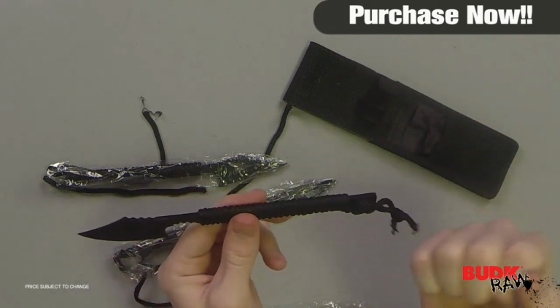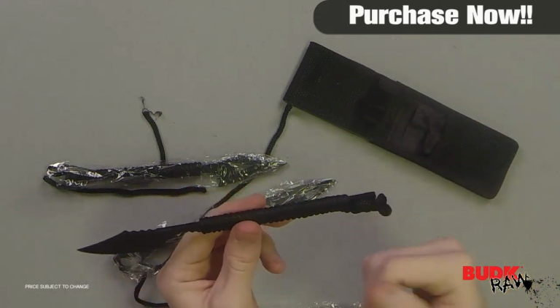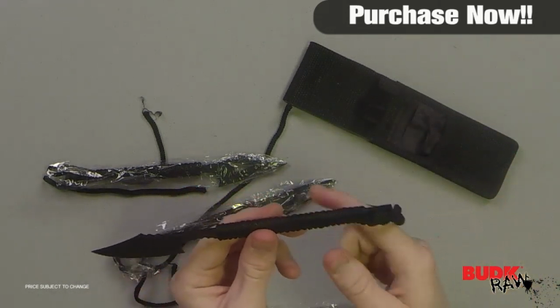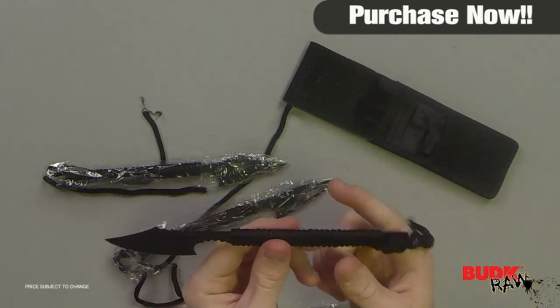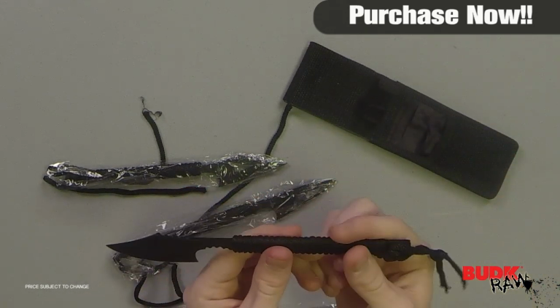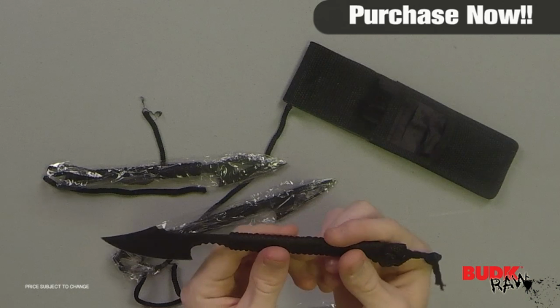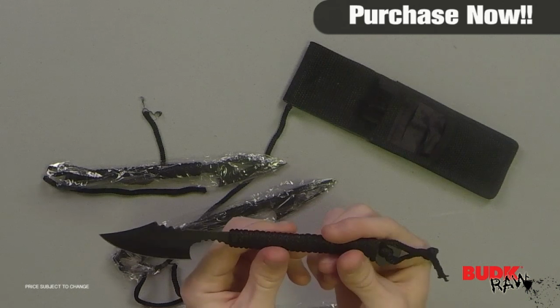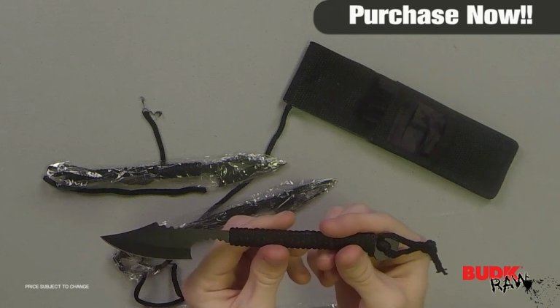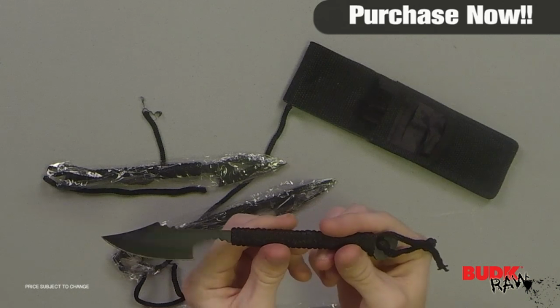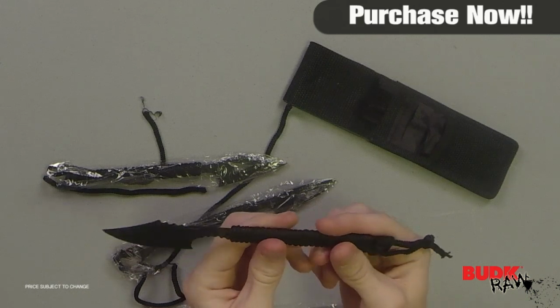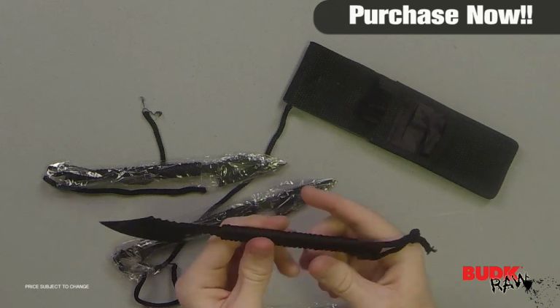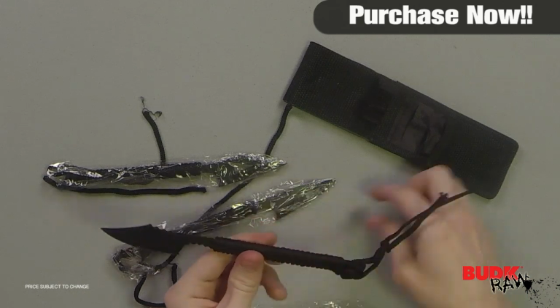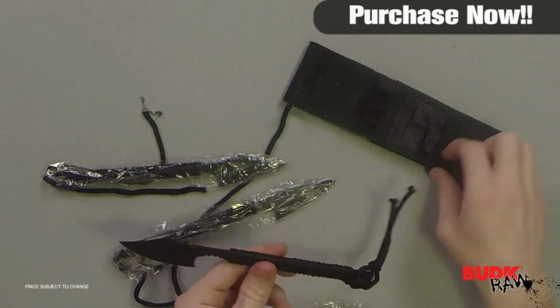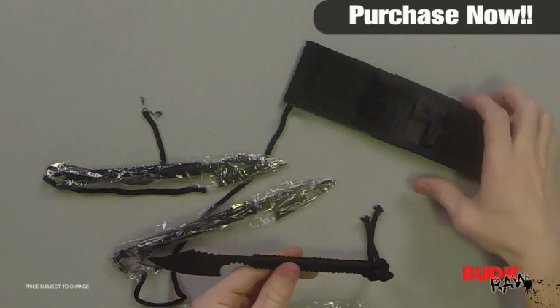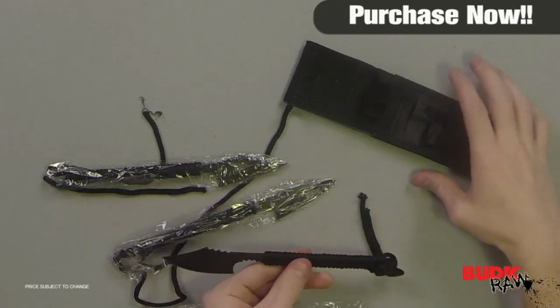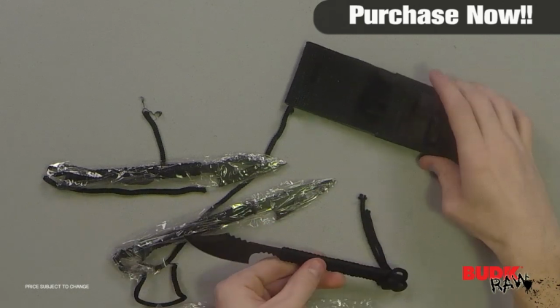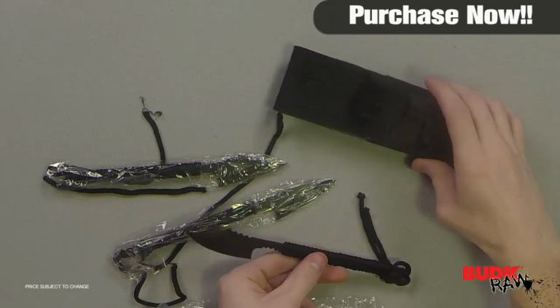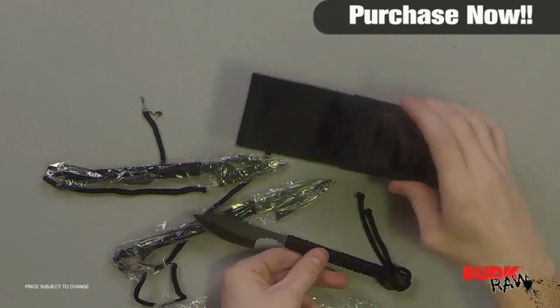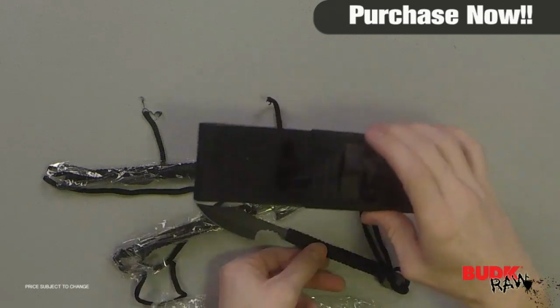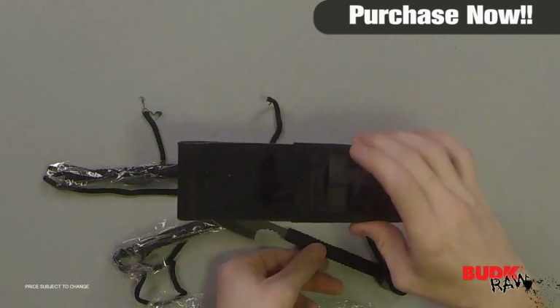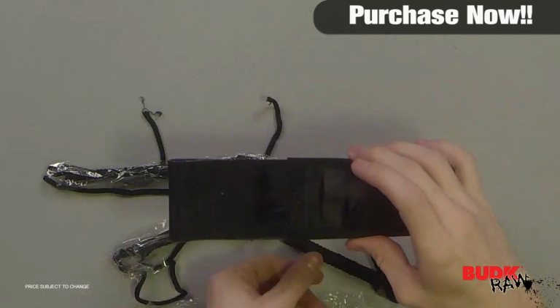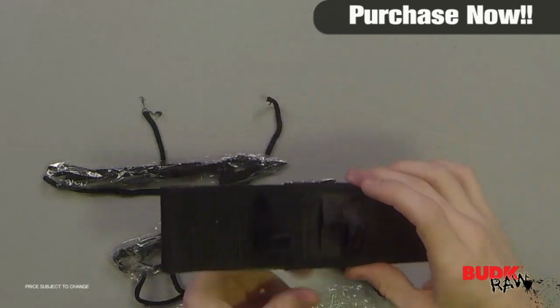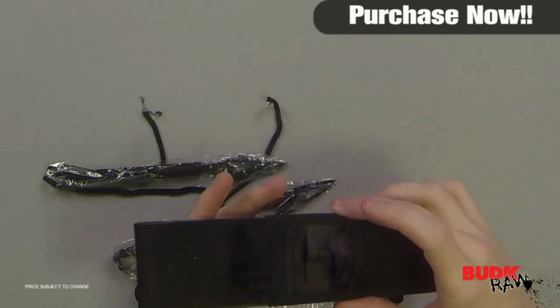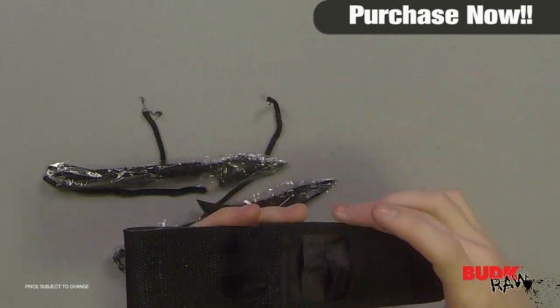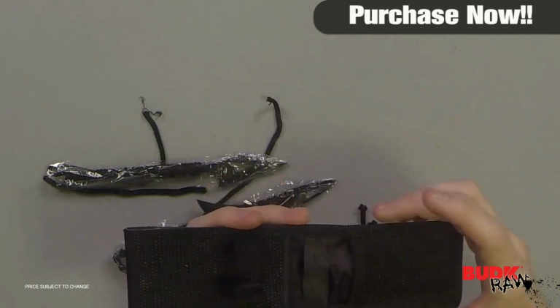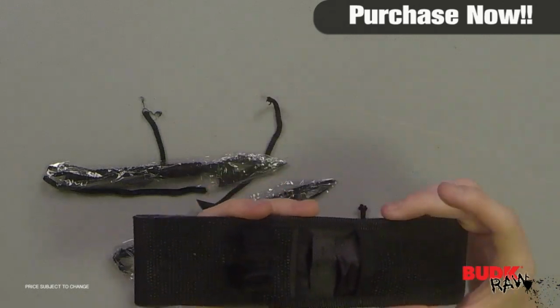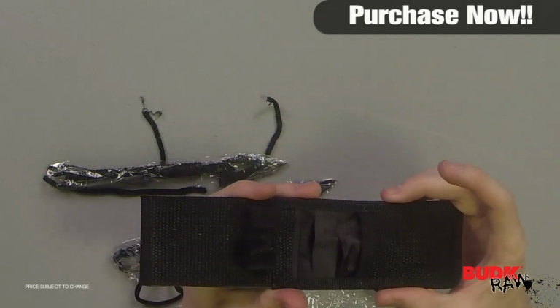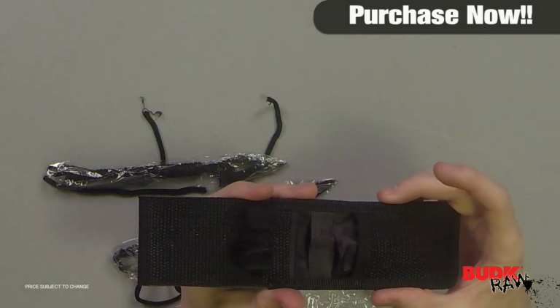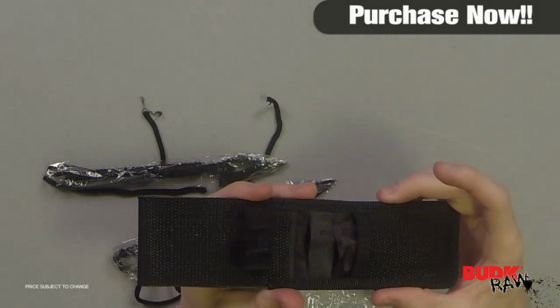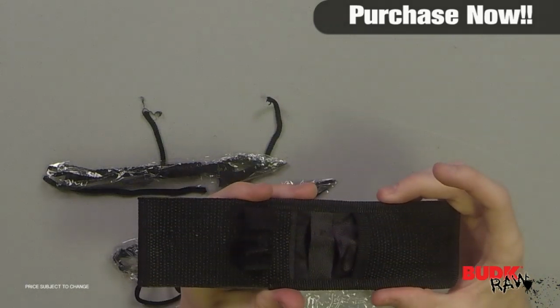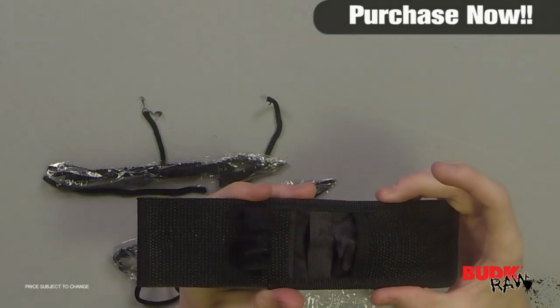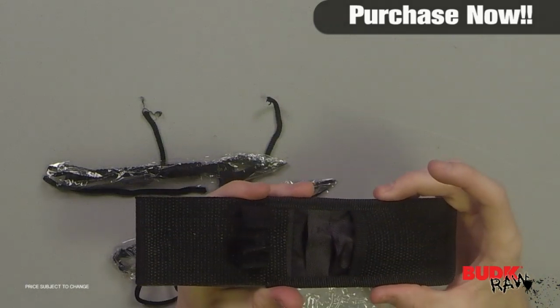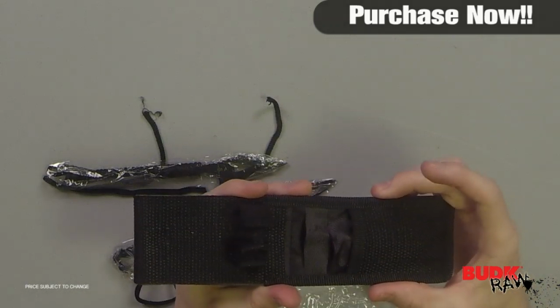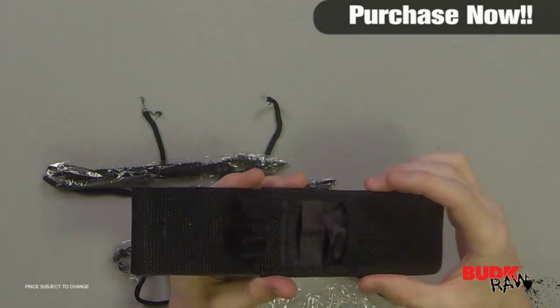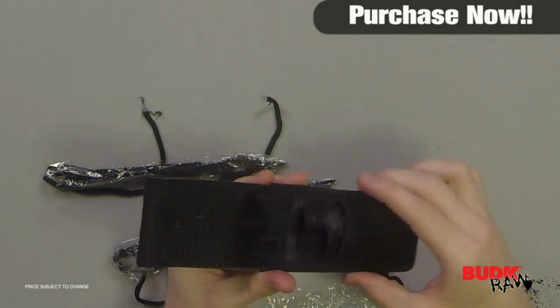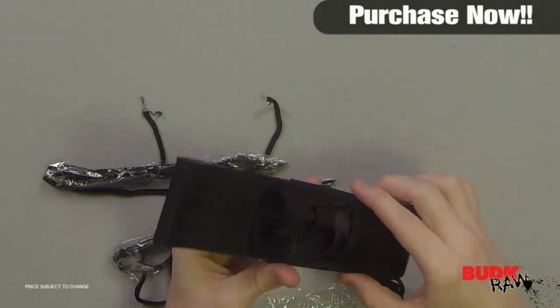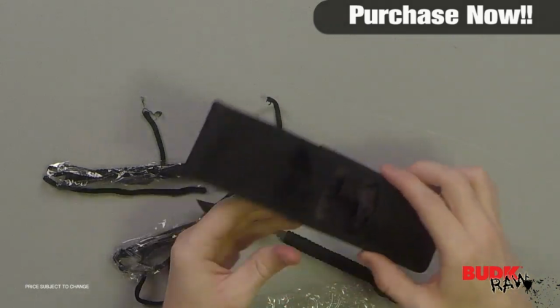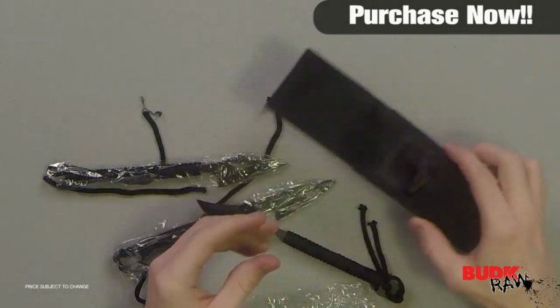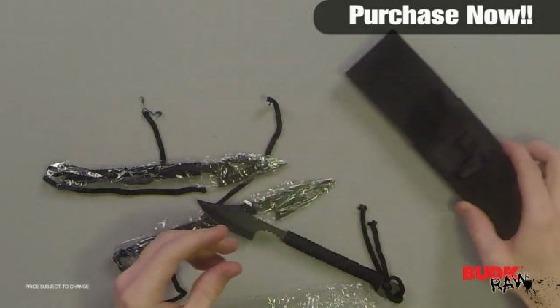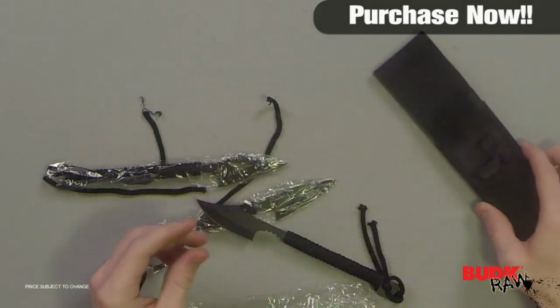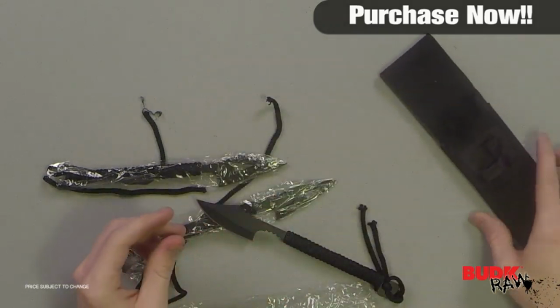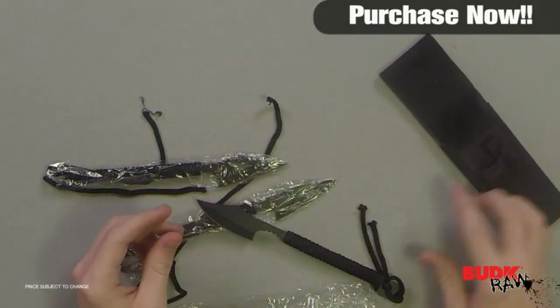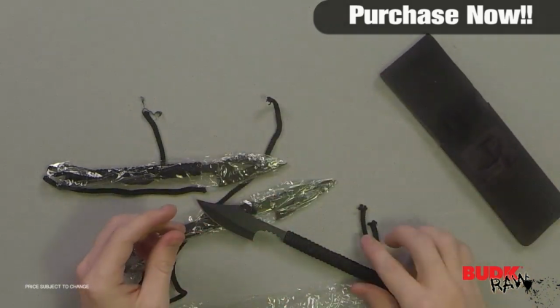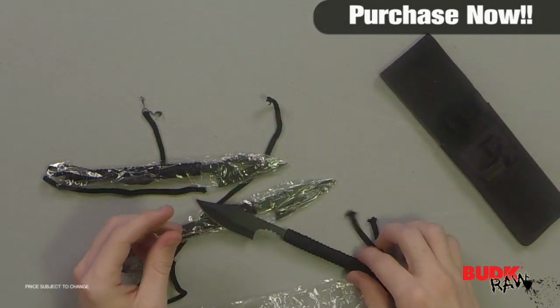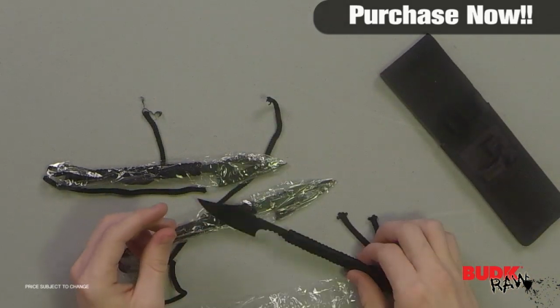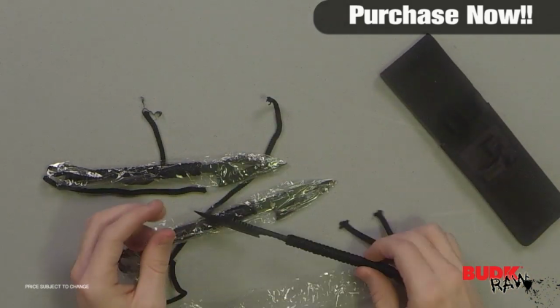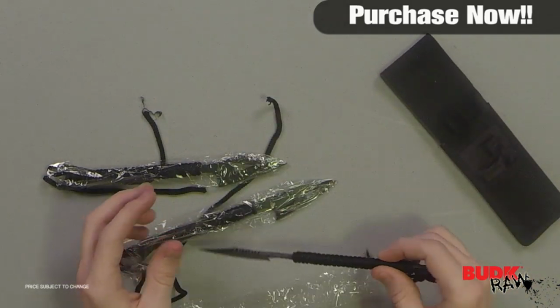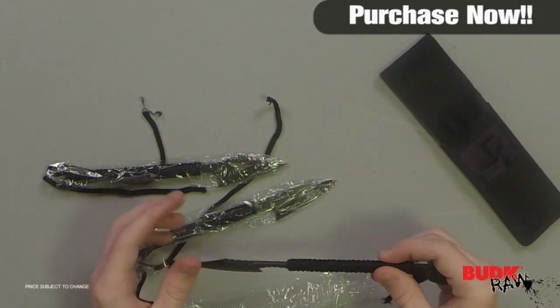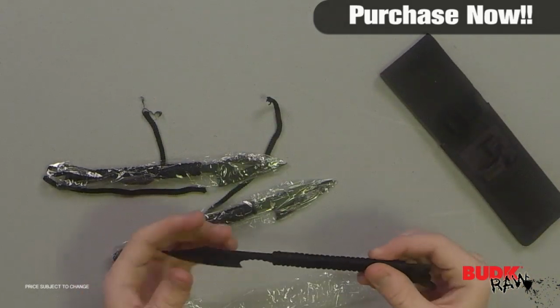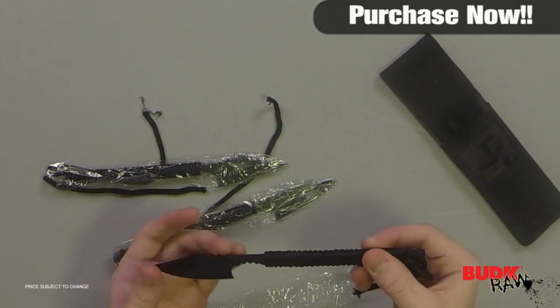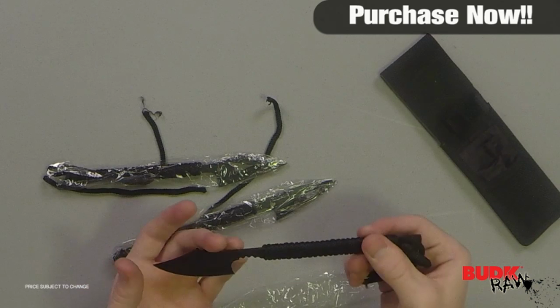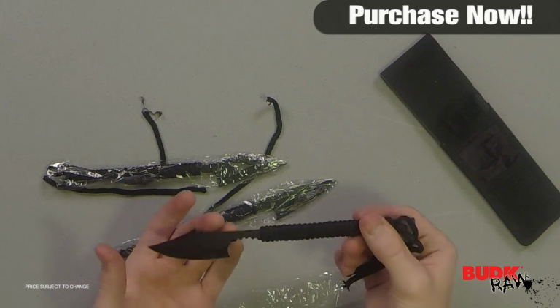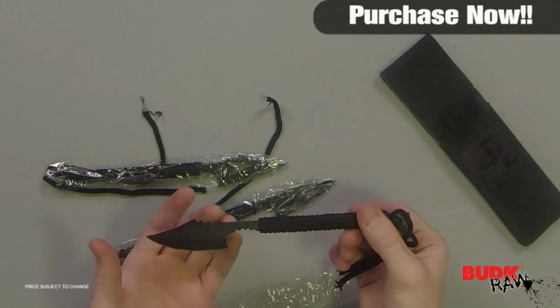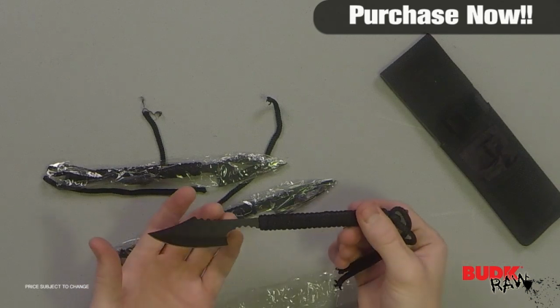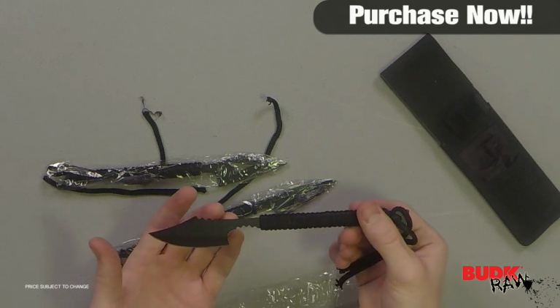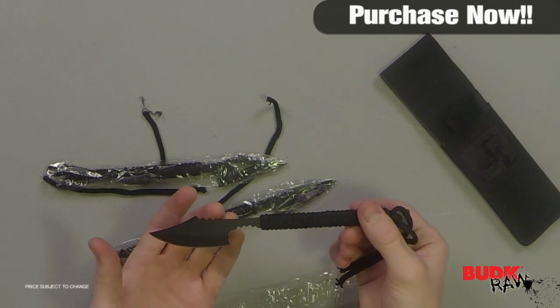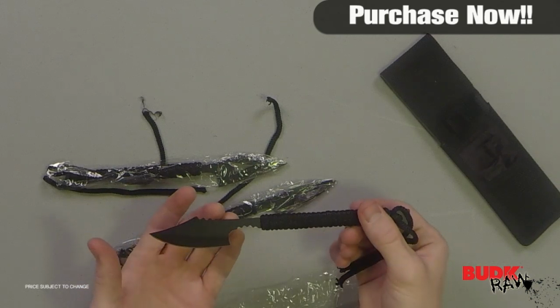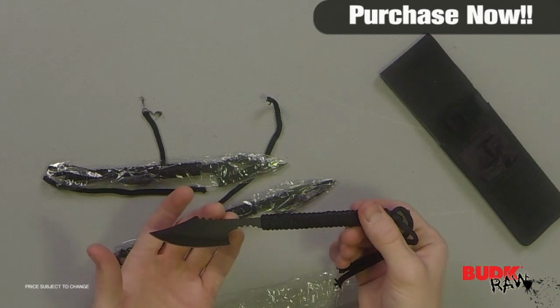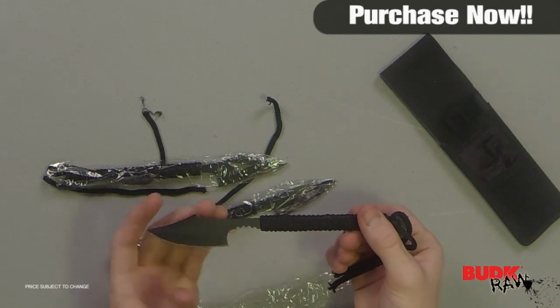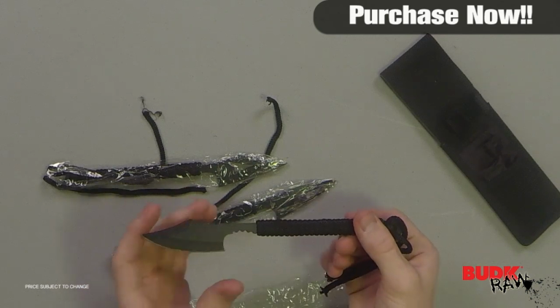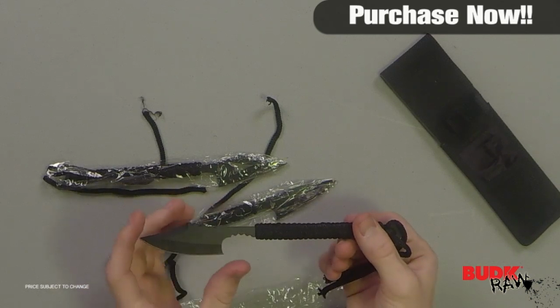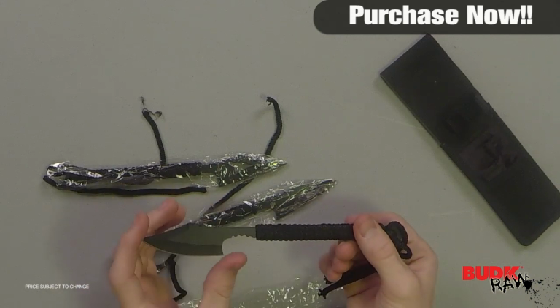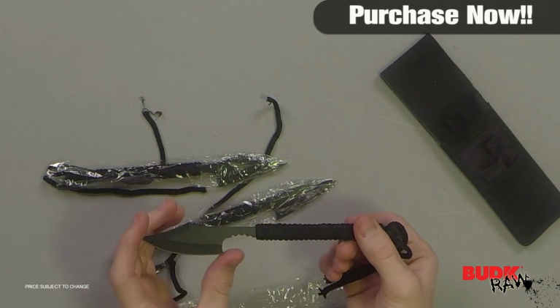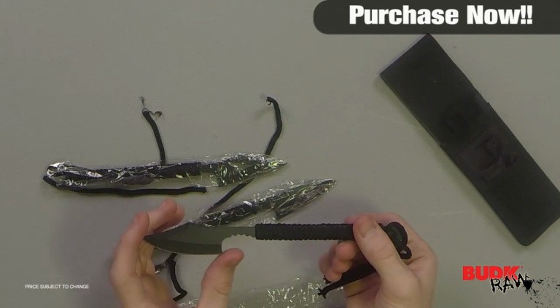This set includes a durable nylon sheath that holds all three survival harpoons. Seven and three quarter inches overall, two and a half inch blade.